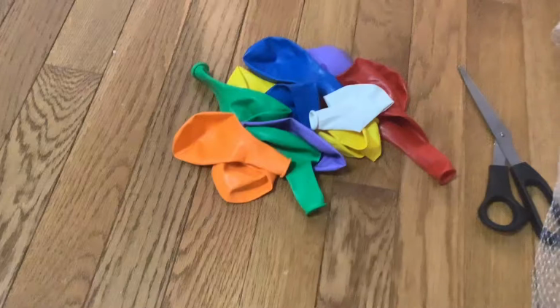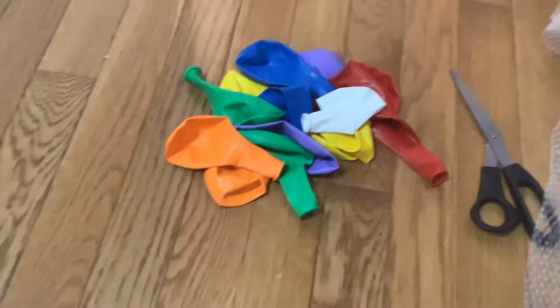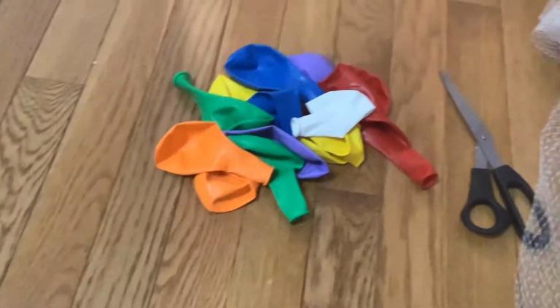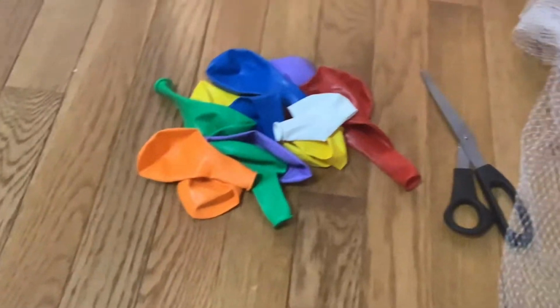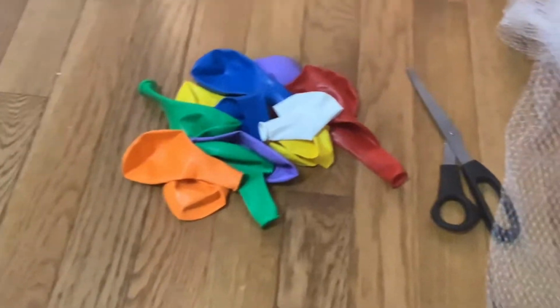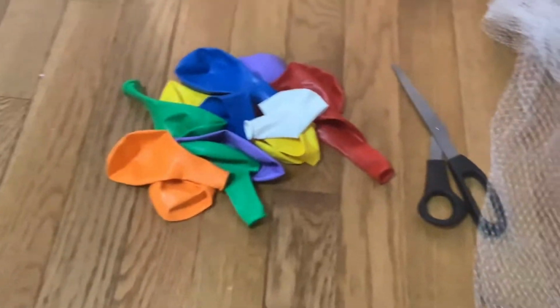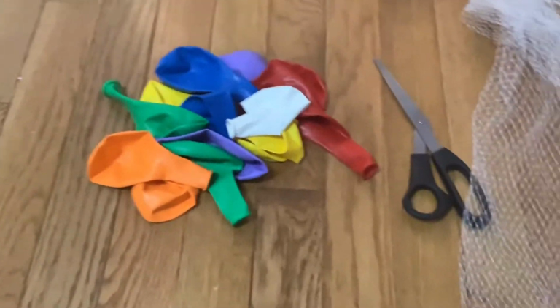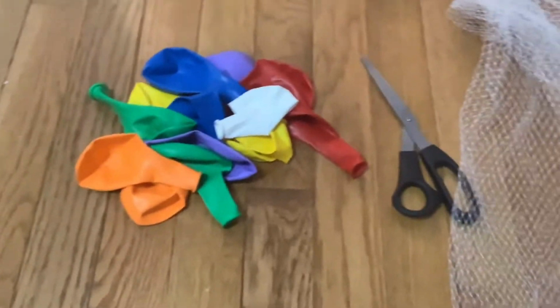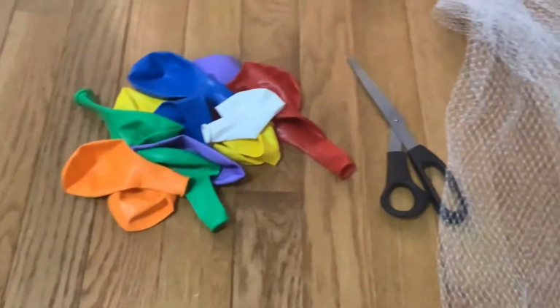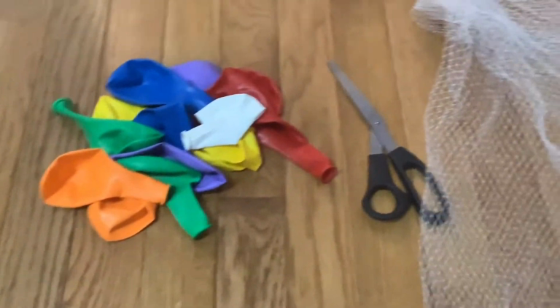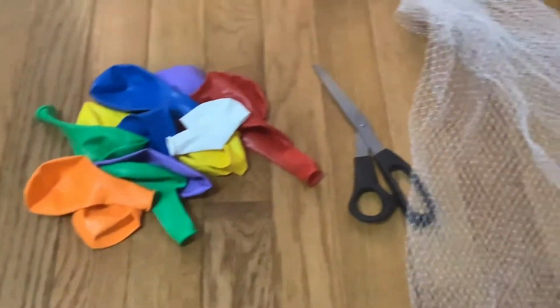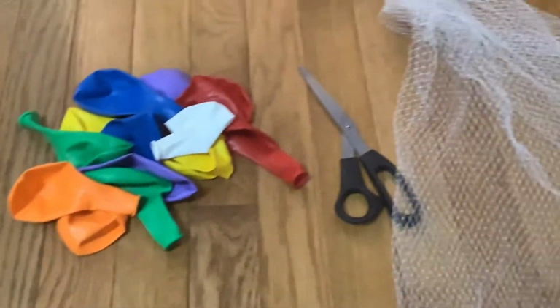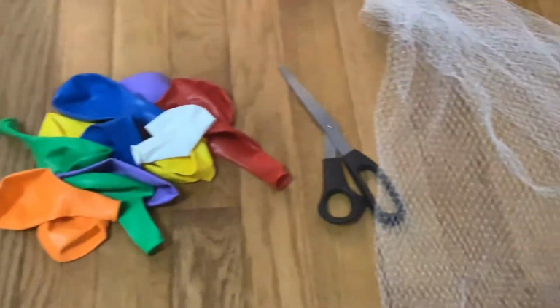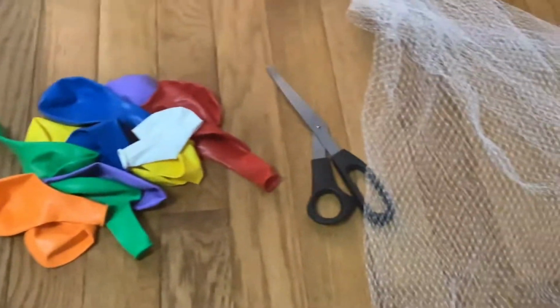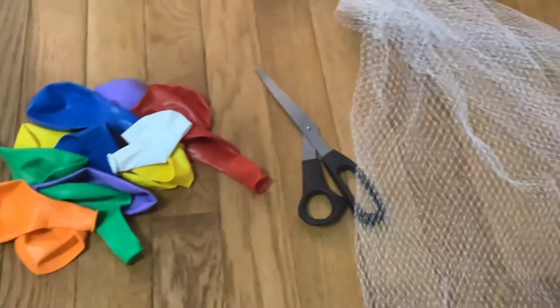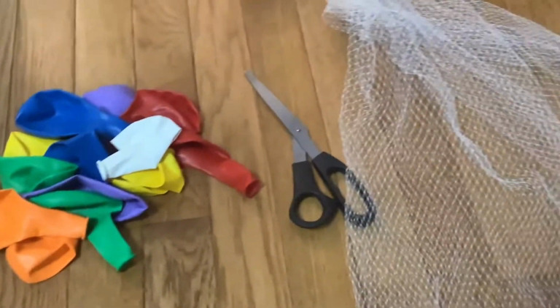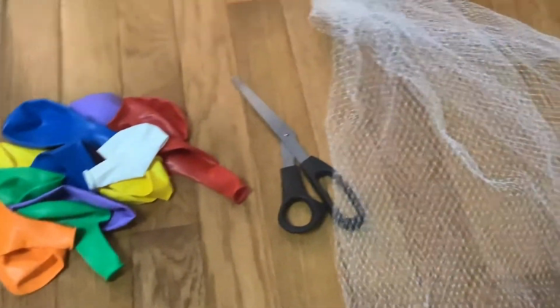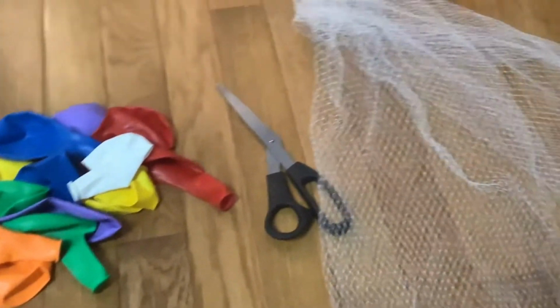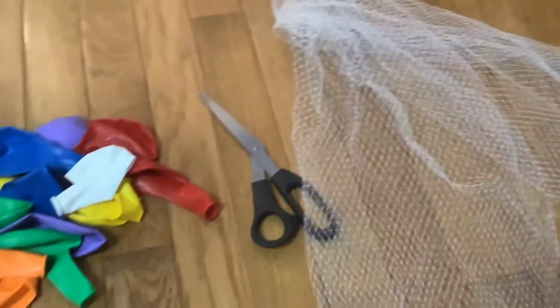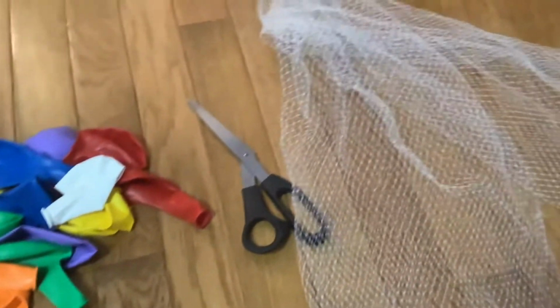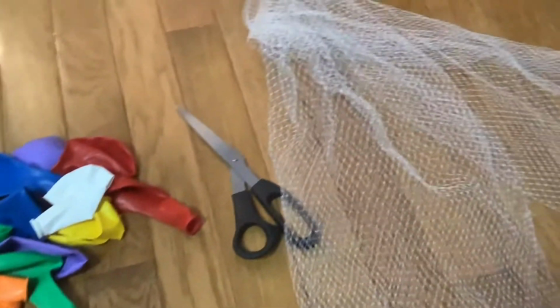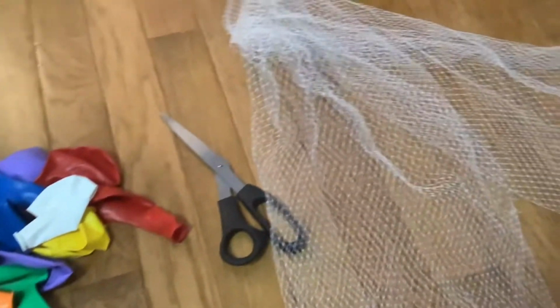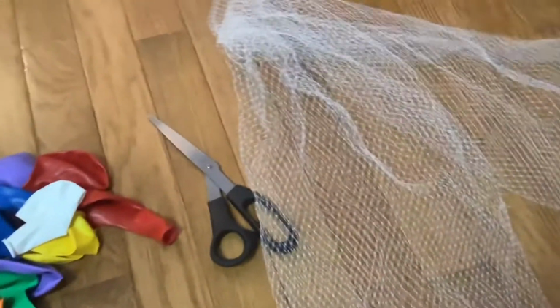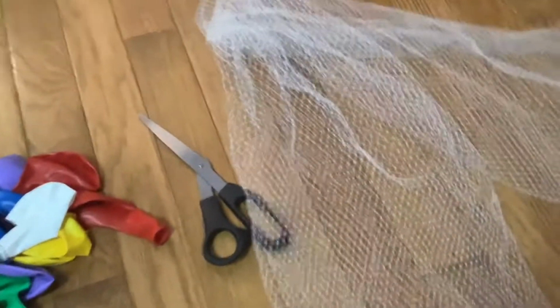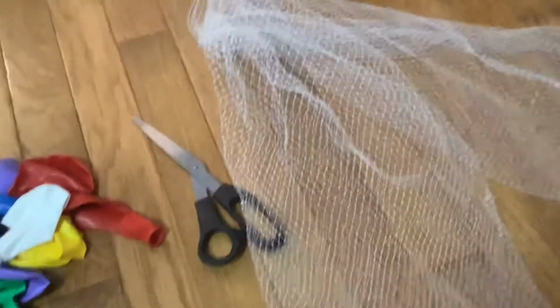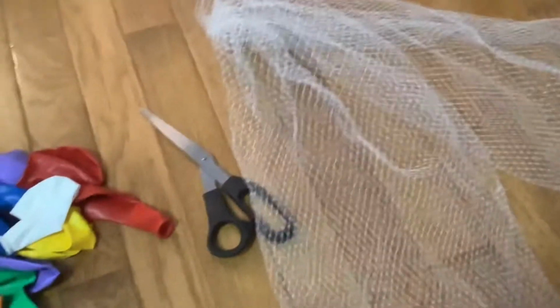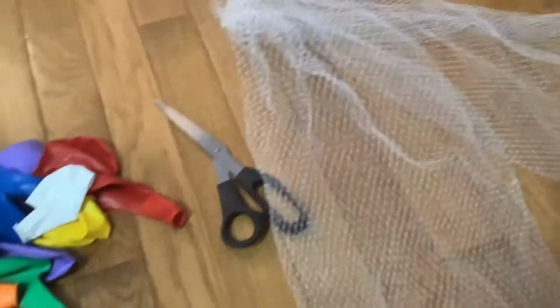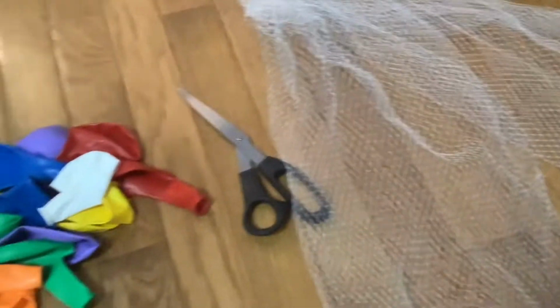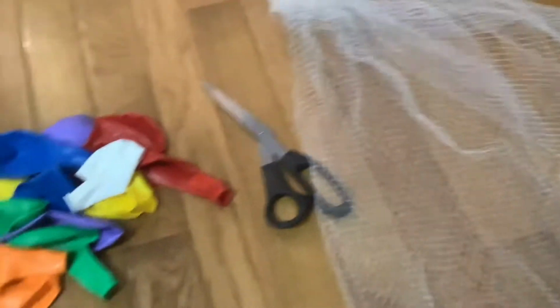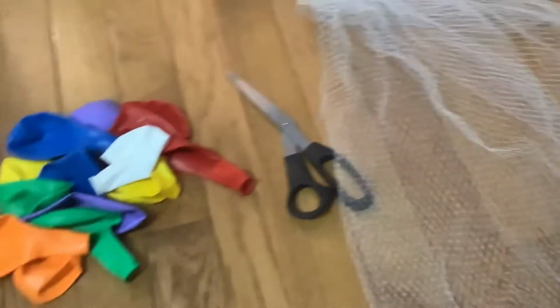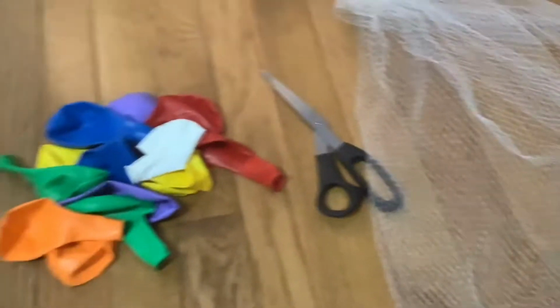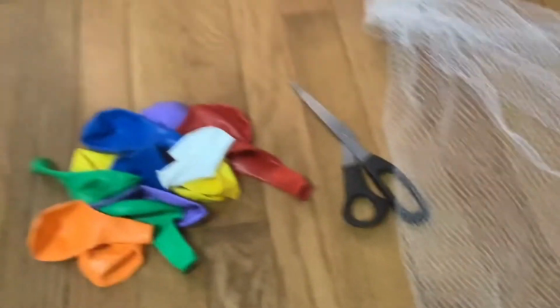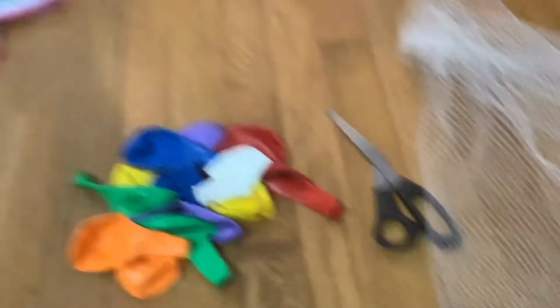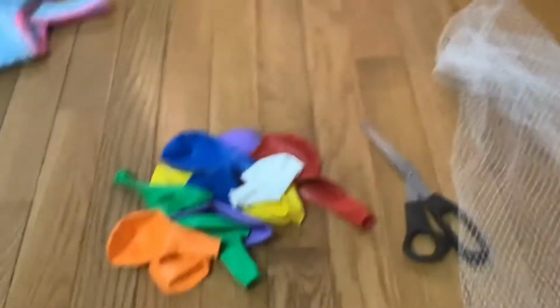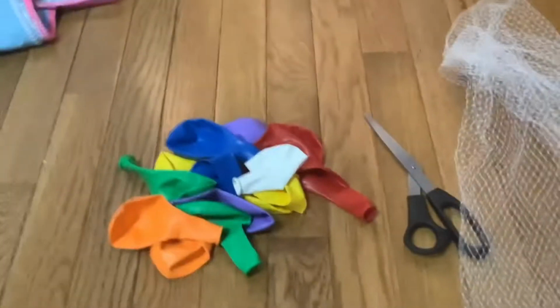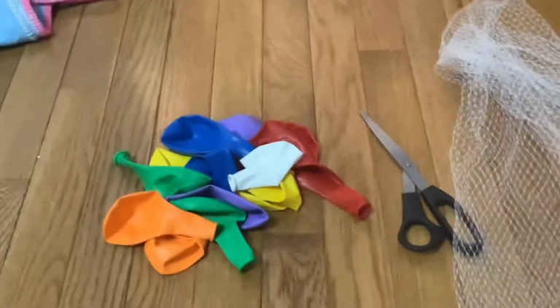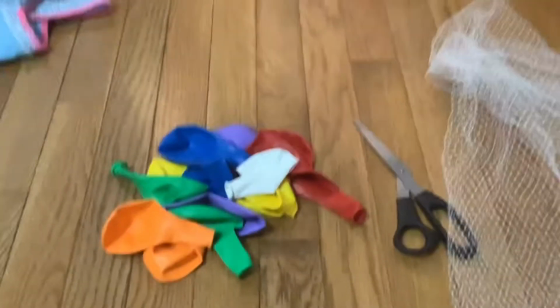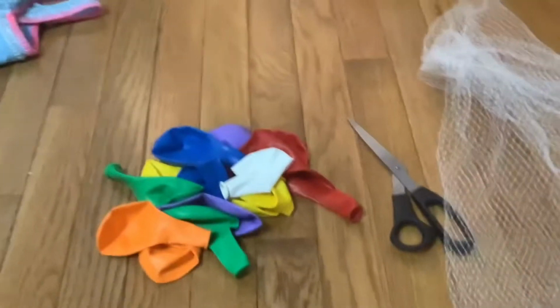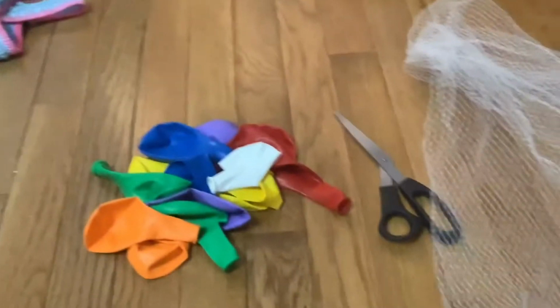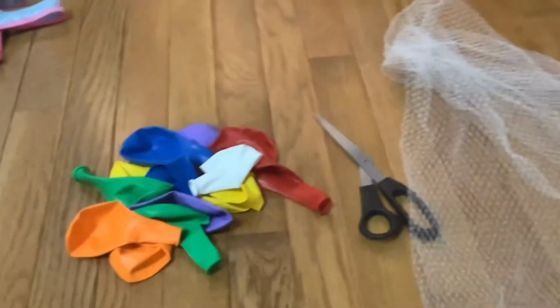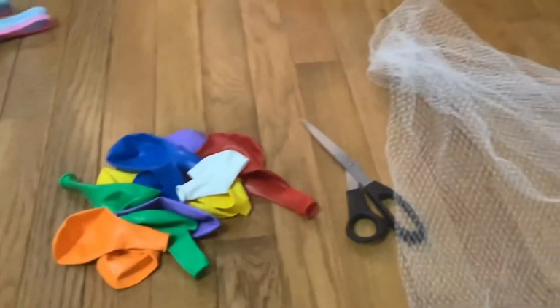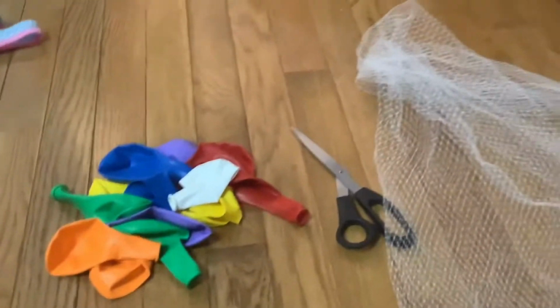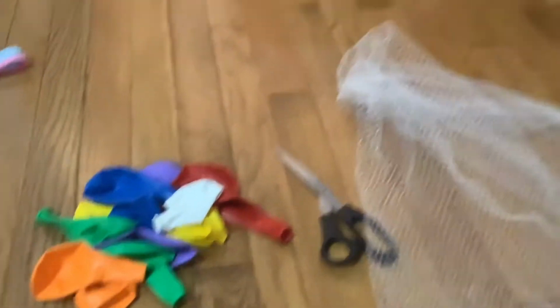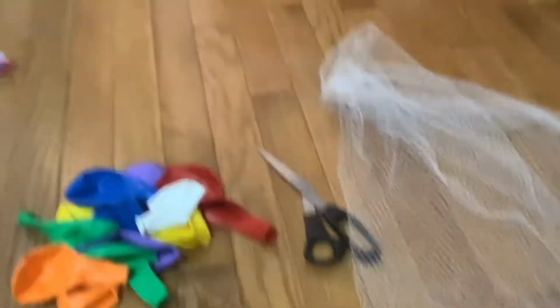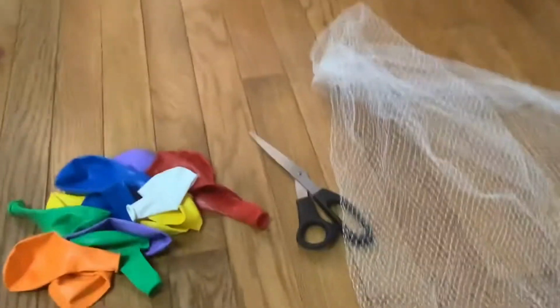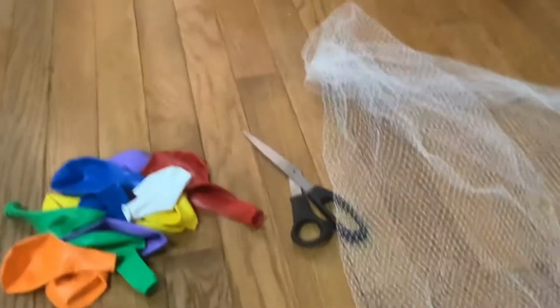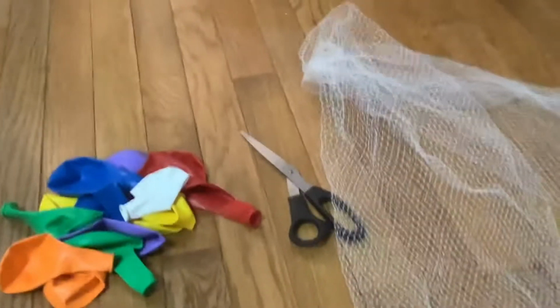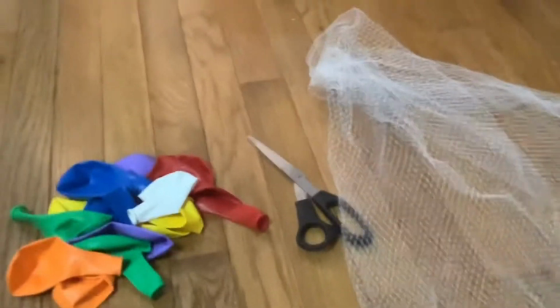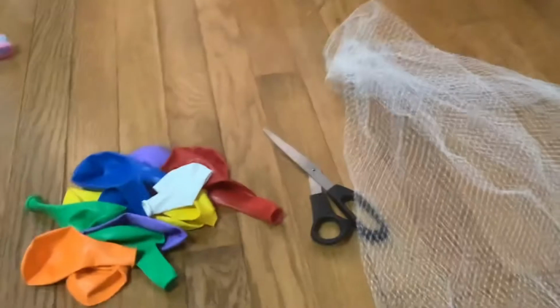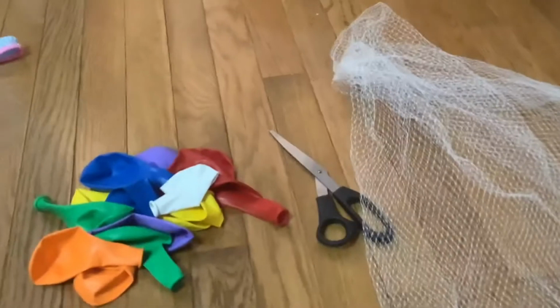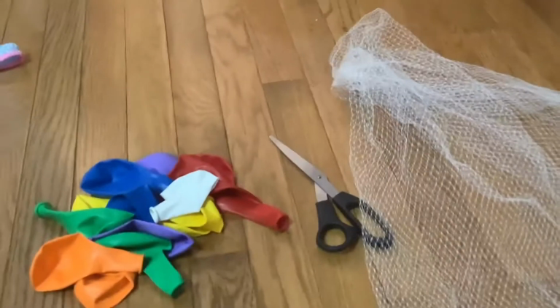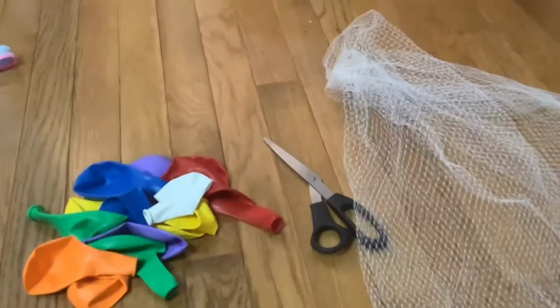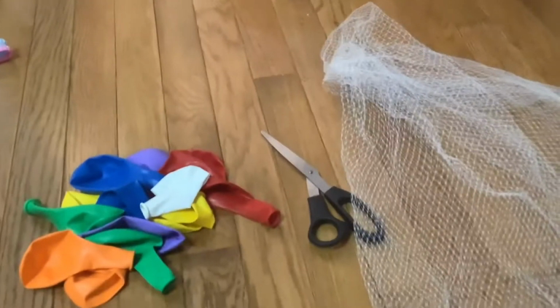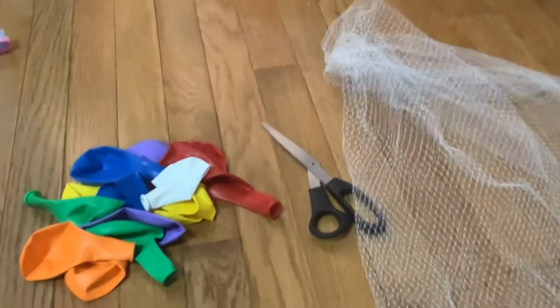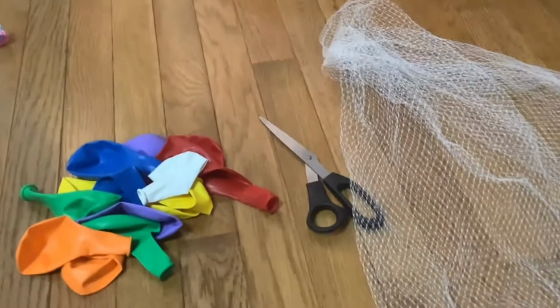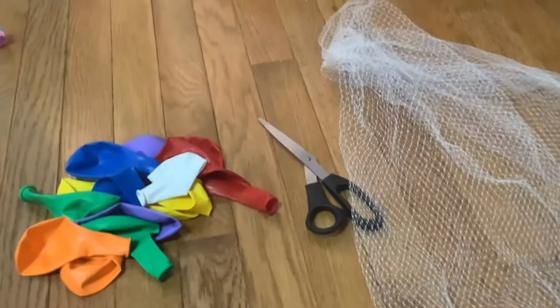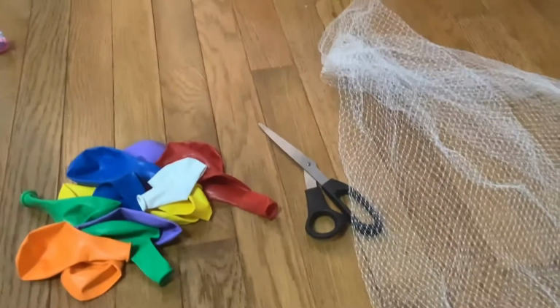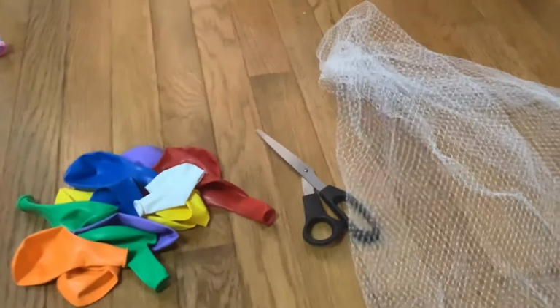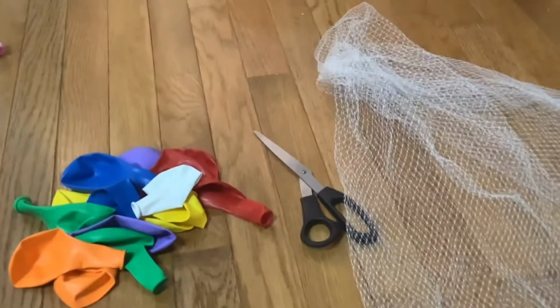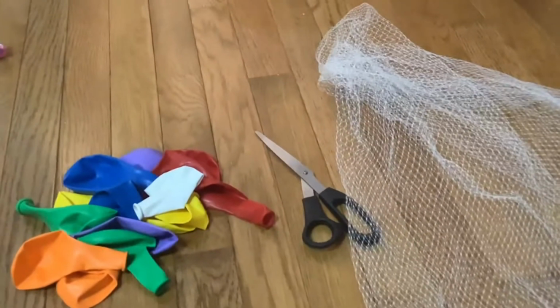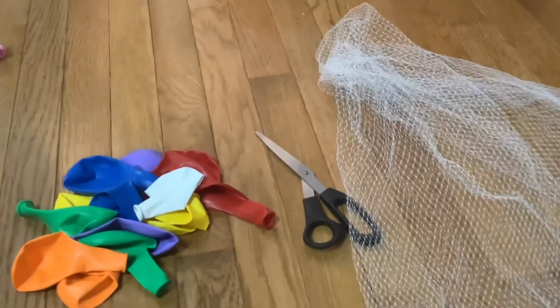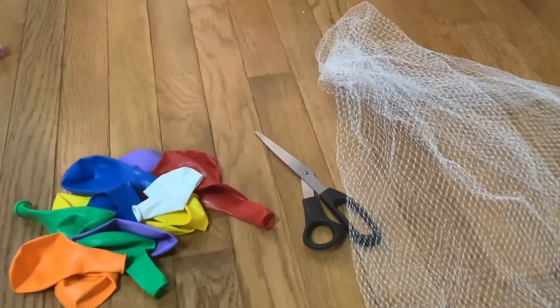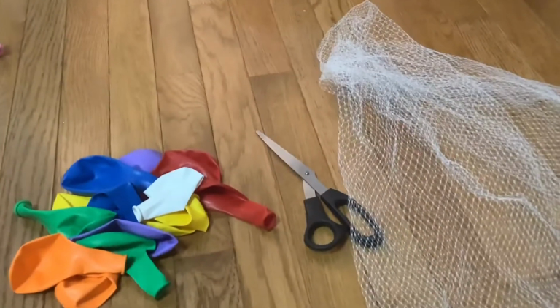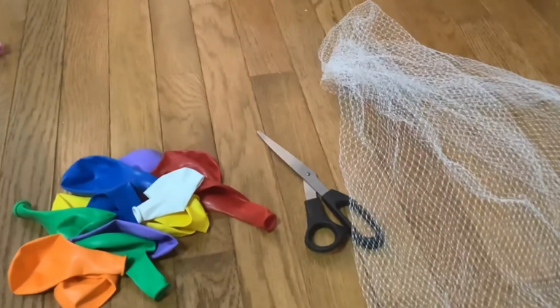Hi guys and welcome back to my channel. Today I'm going to be showing you how to make a fishnet stress ball DIY. Let's get started.